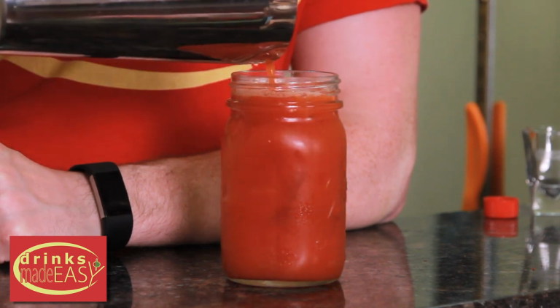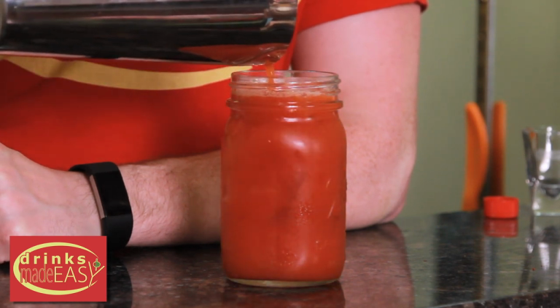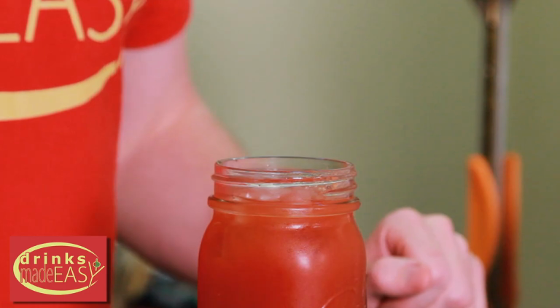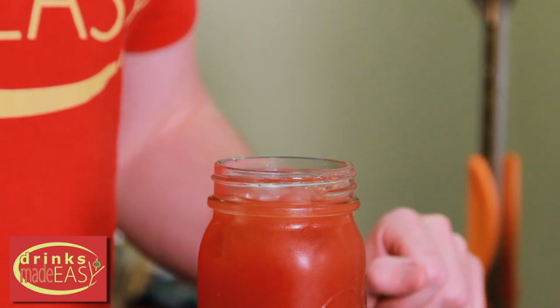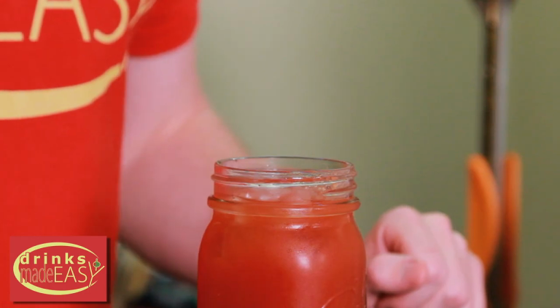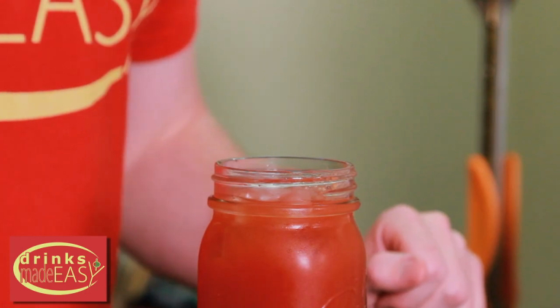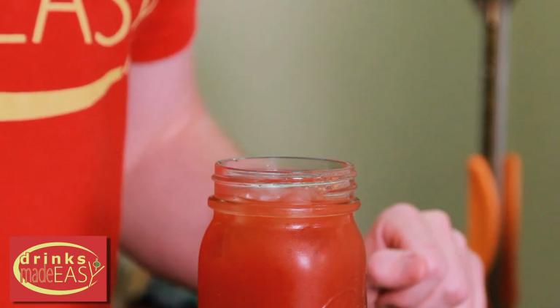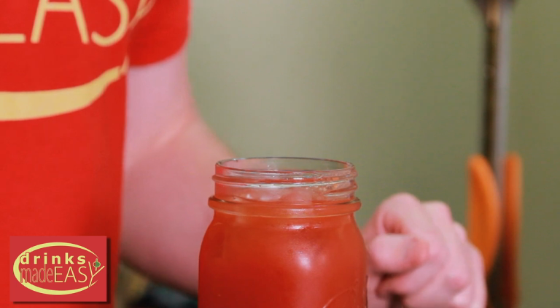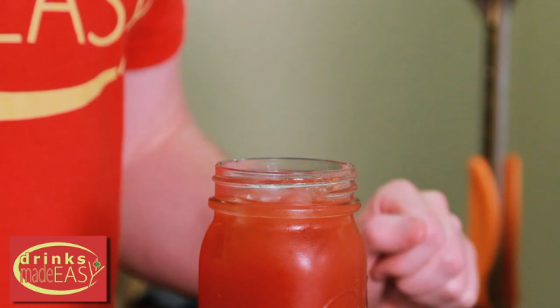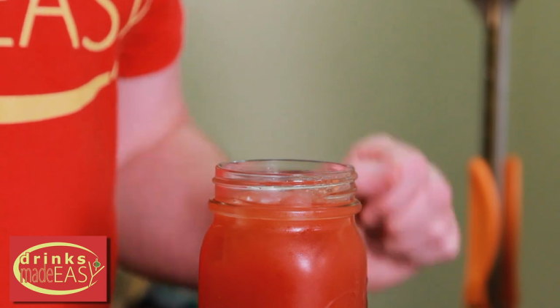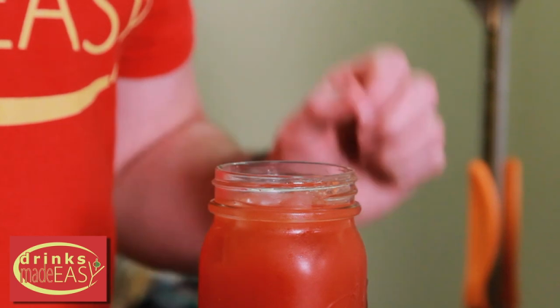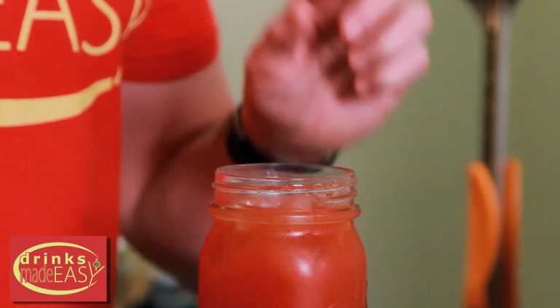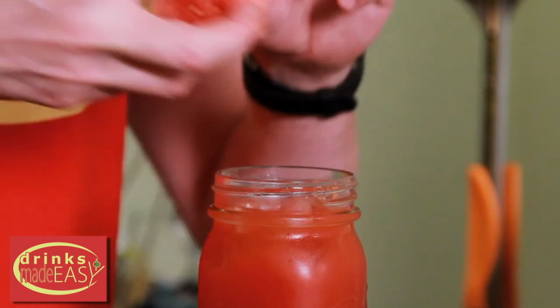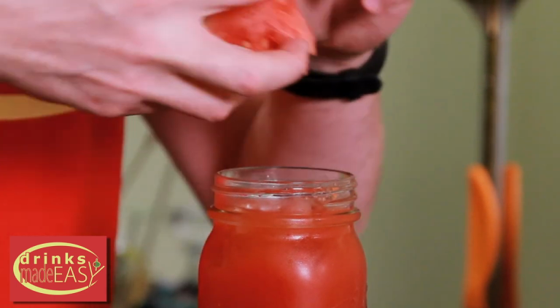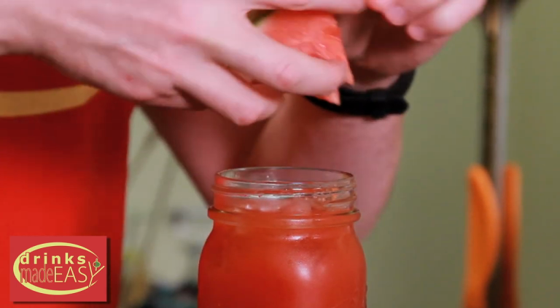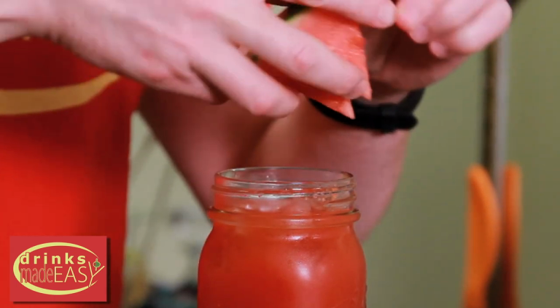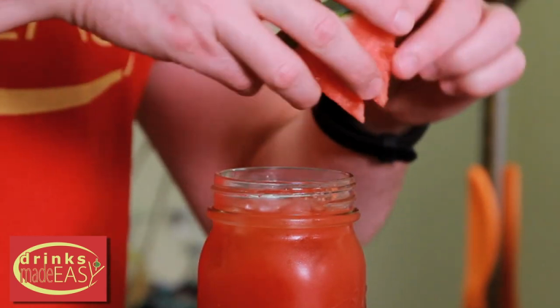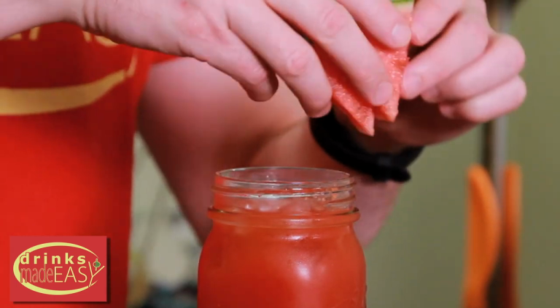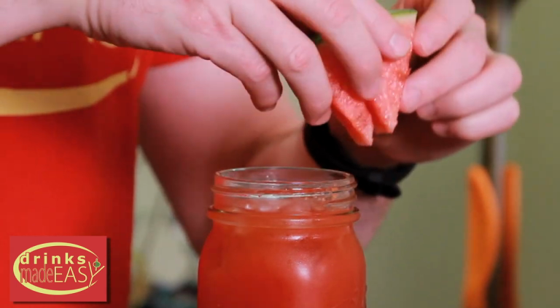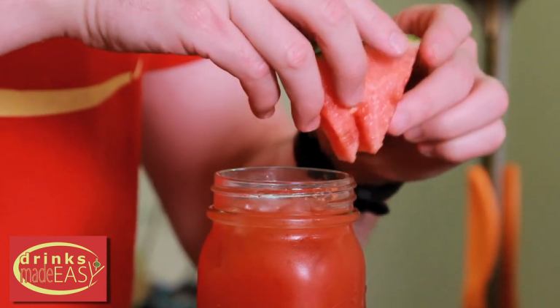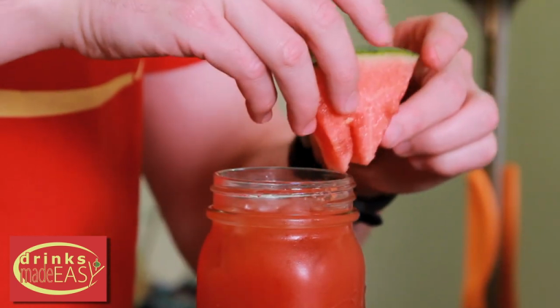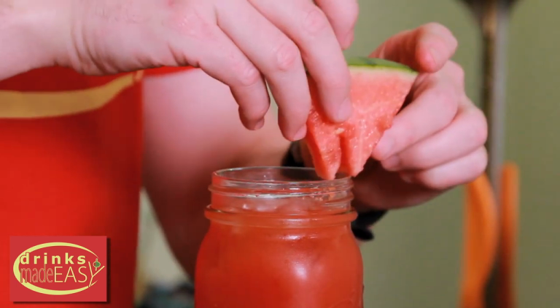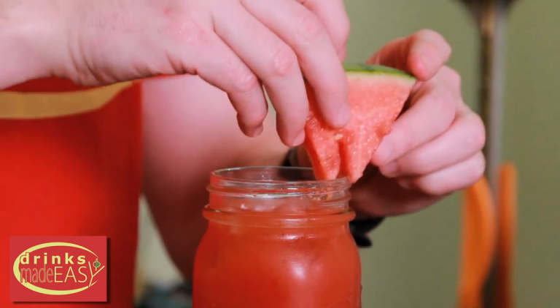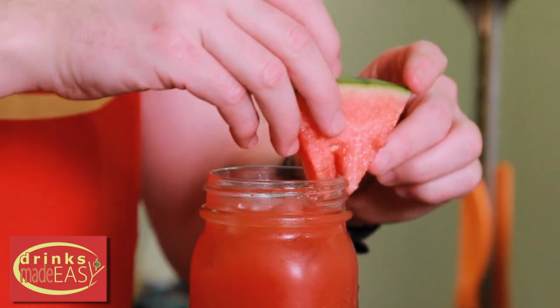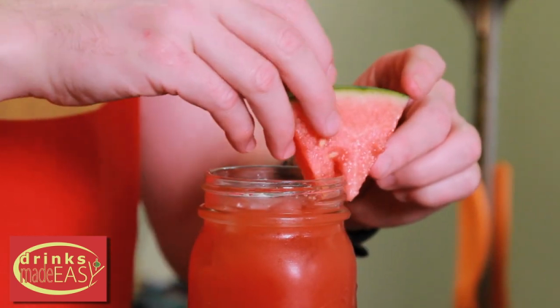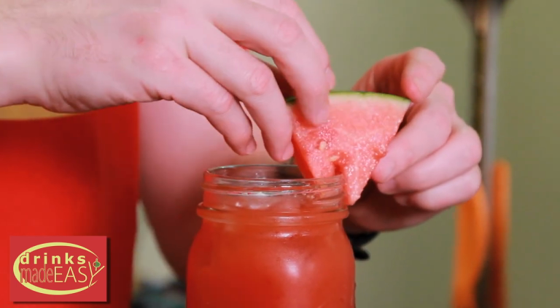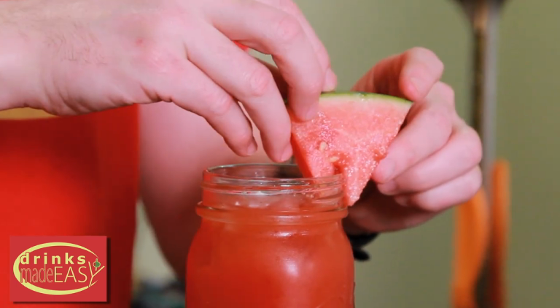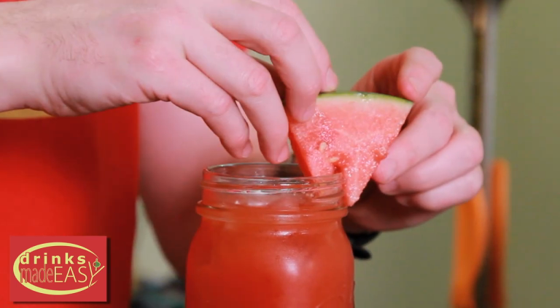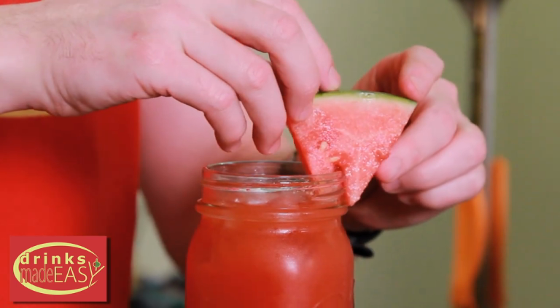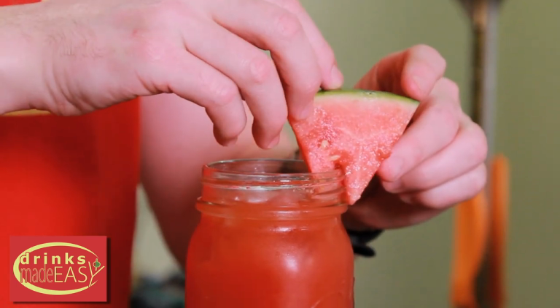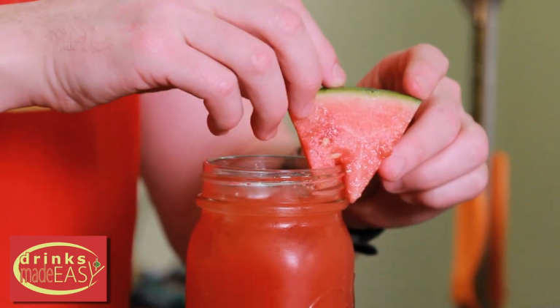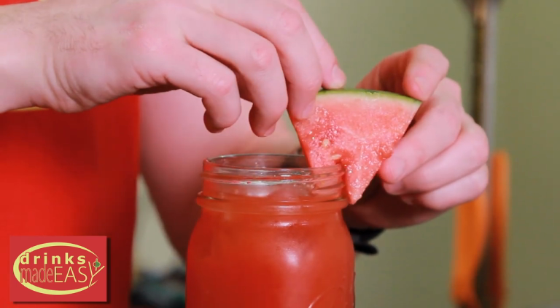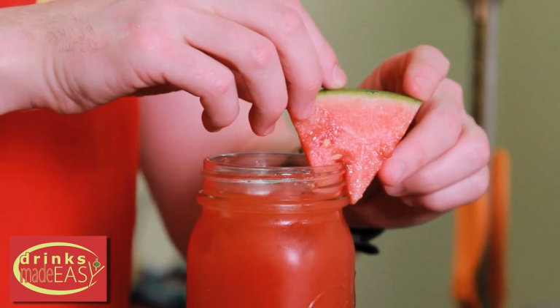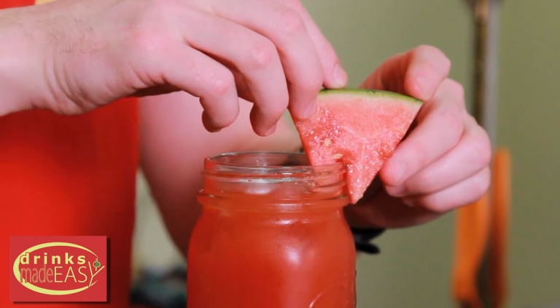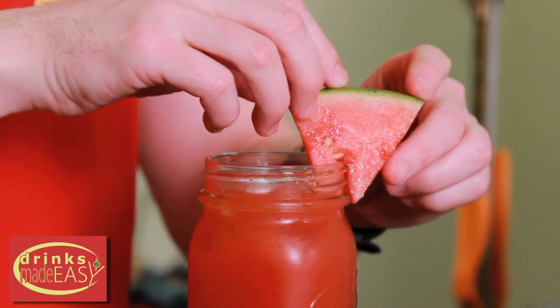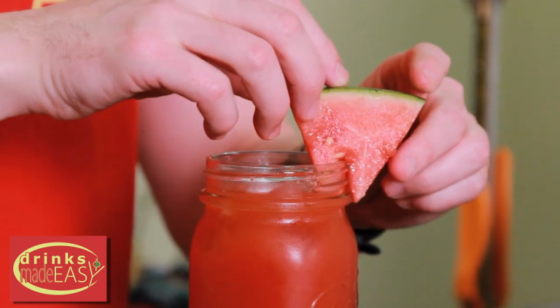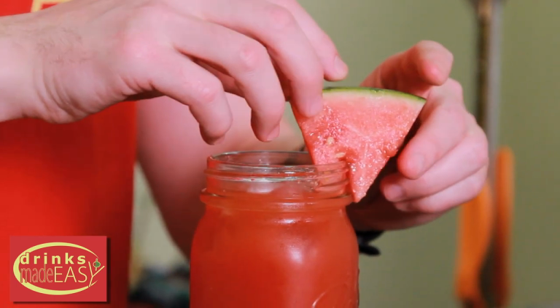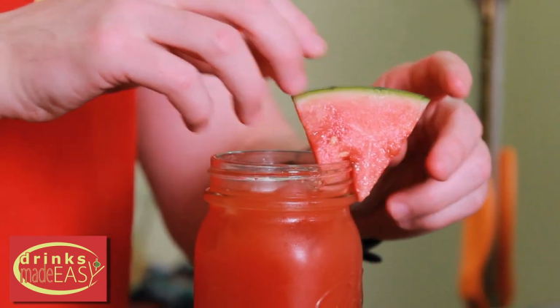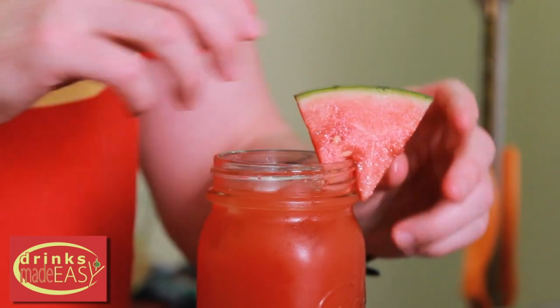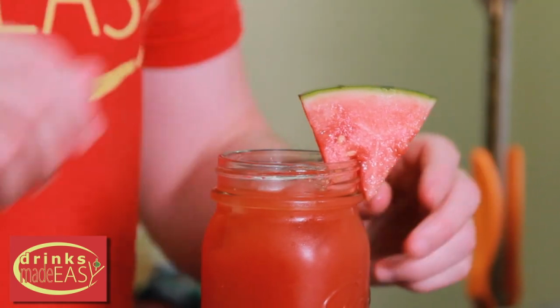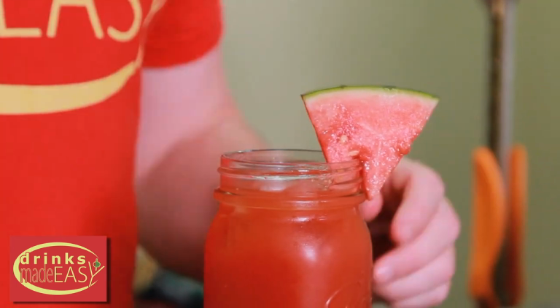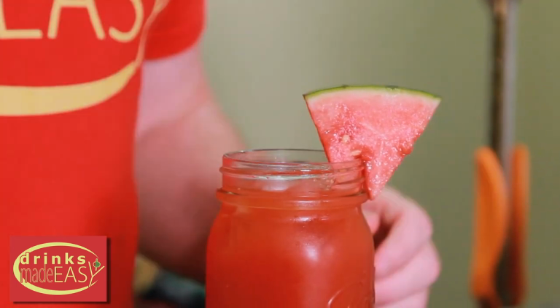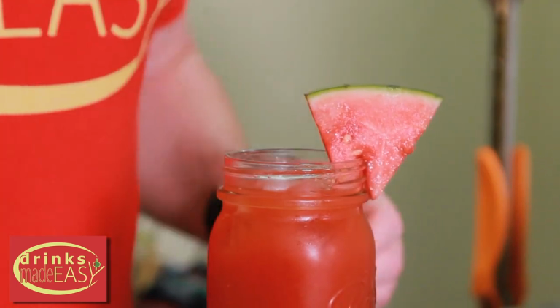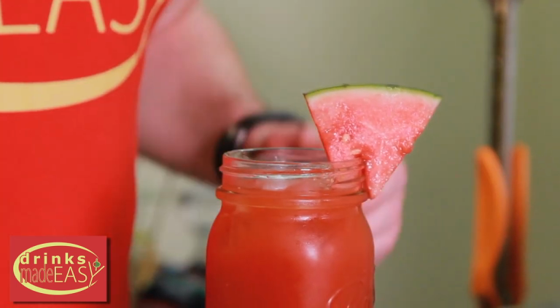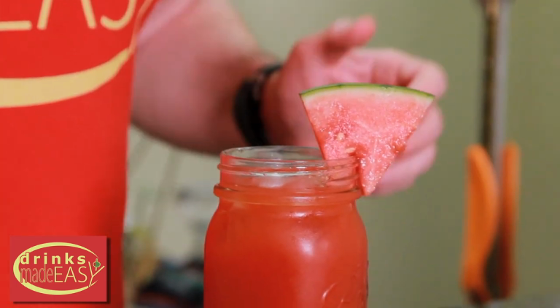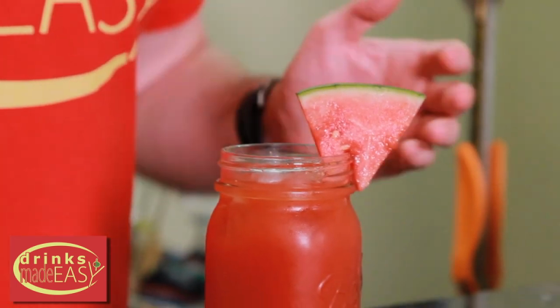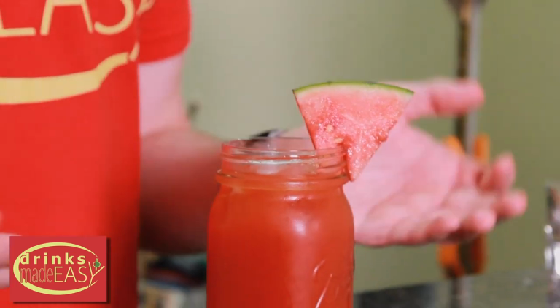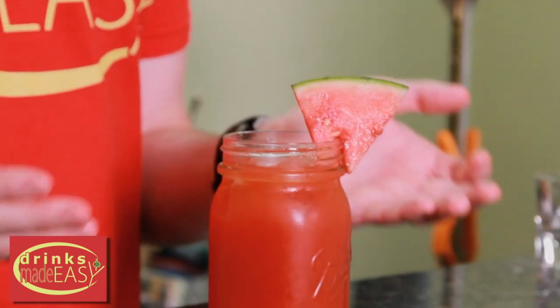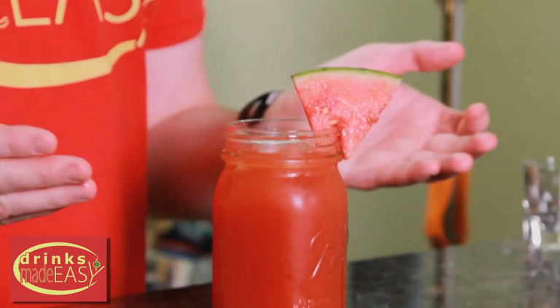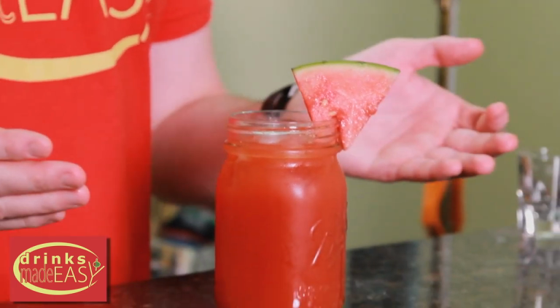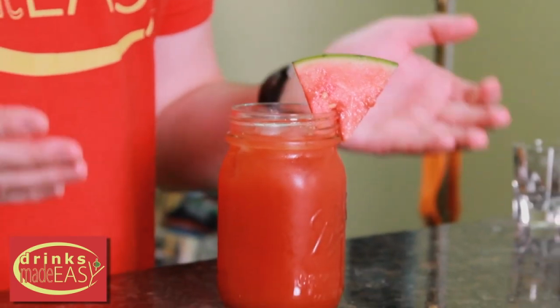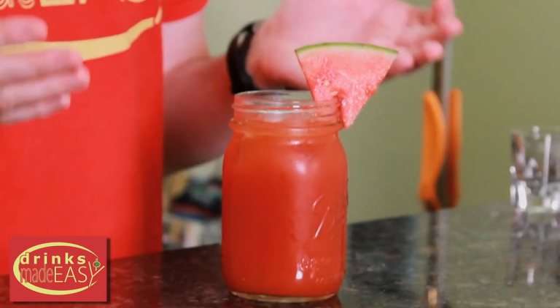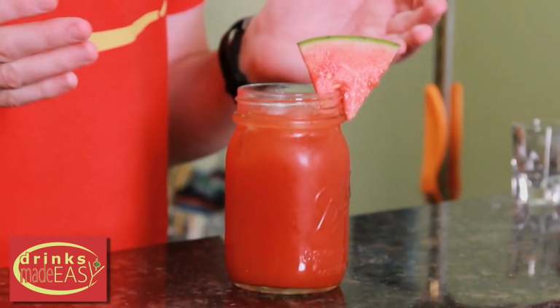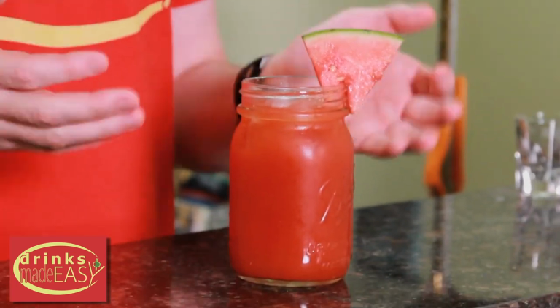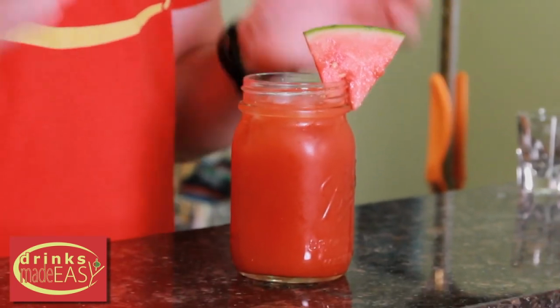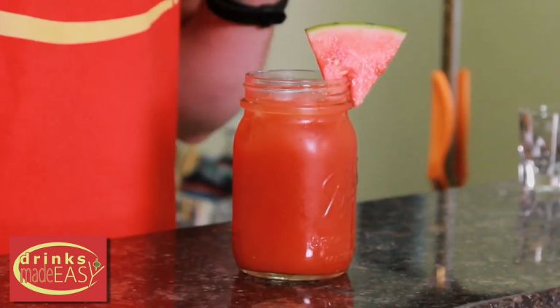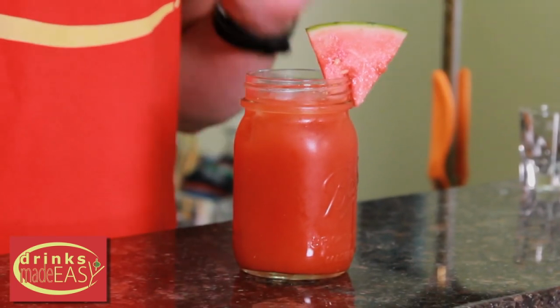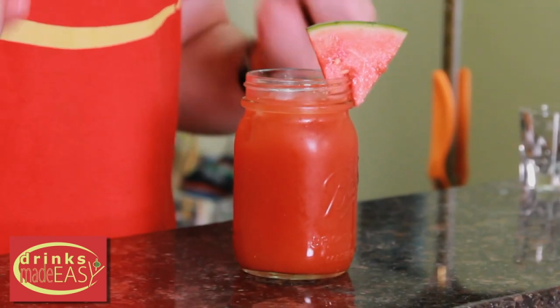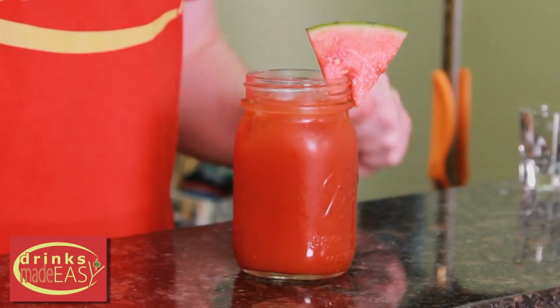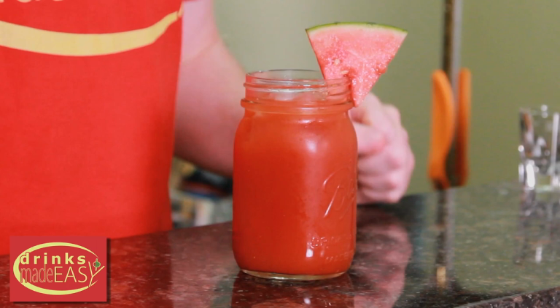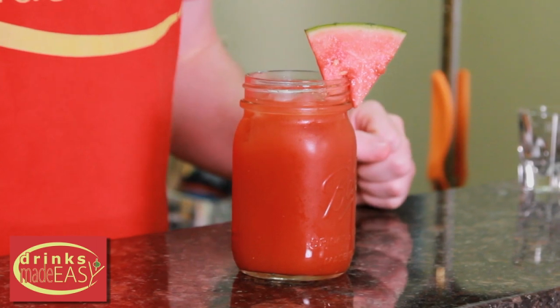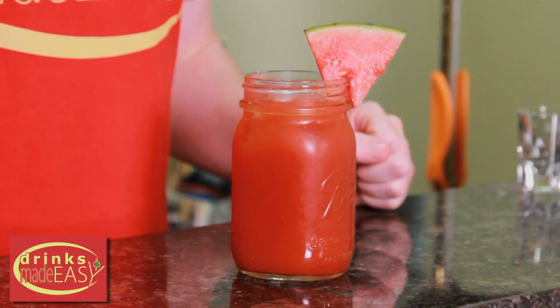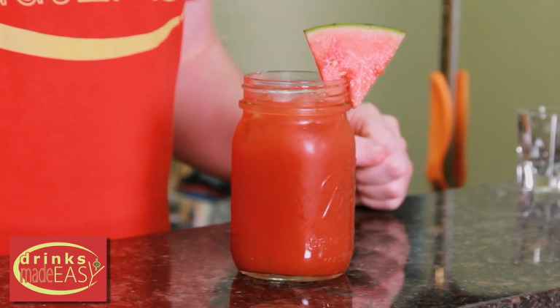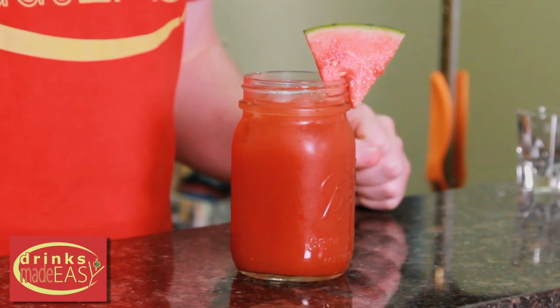Pour our dry shake into the glass of your choice and garnish with a wedge of watermelon. And there you have the watermelon Bloody Mary.